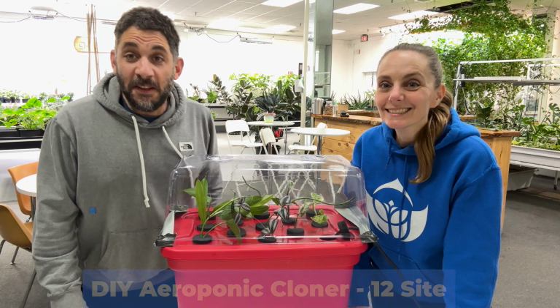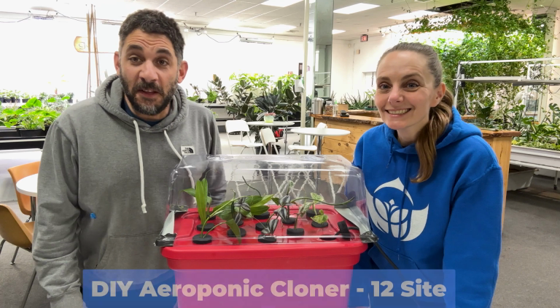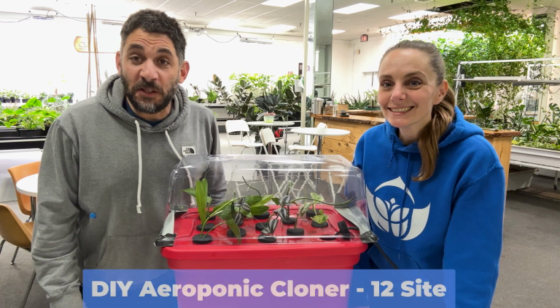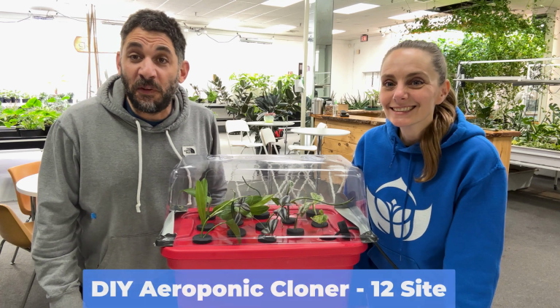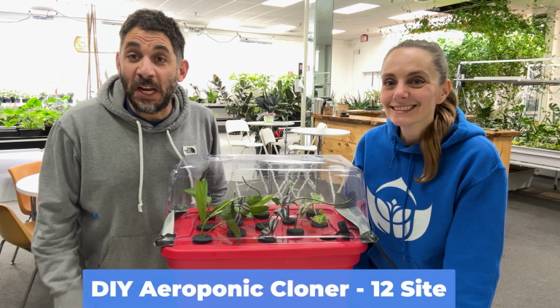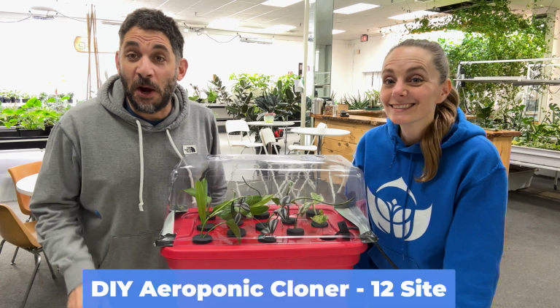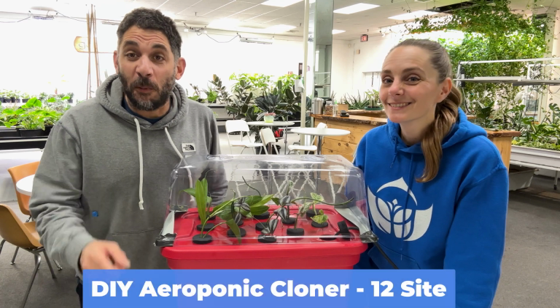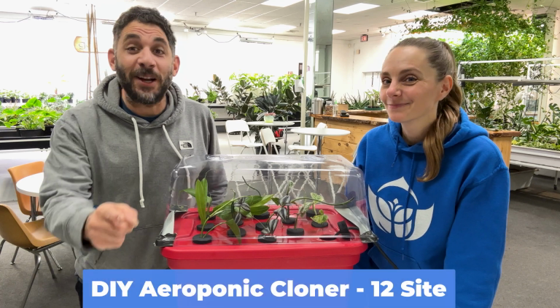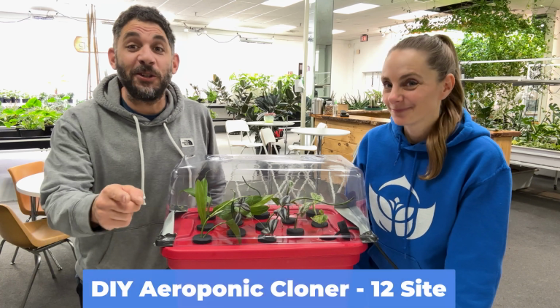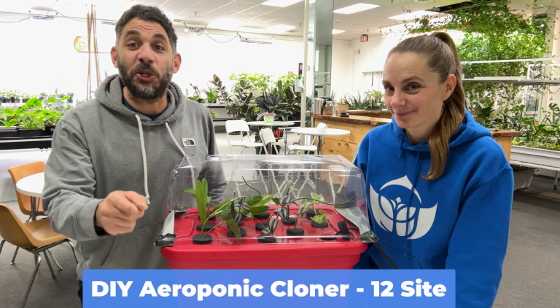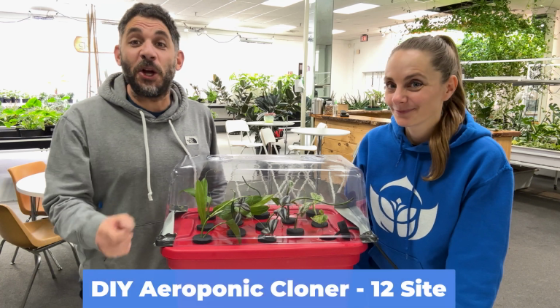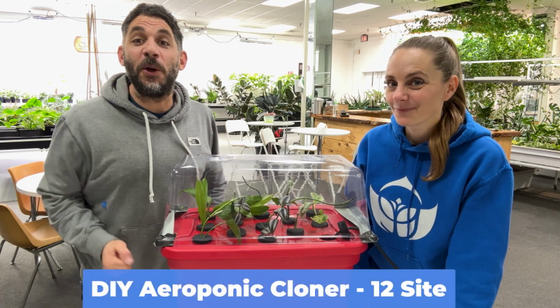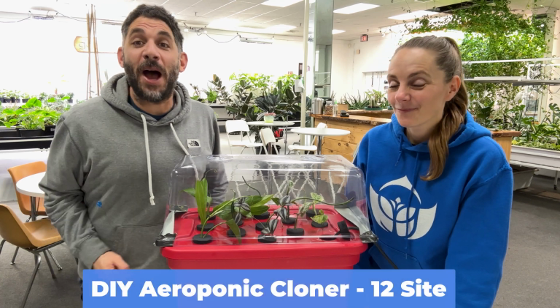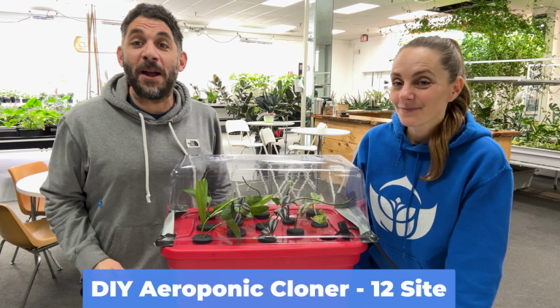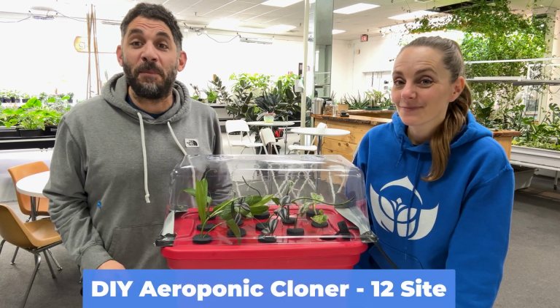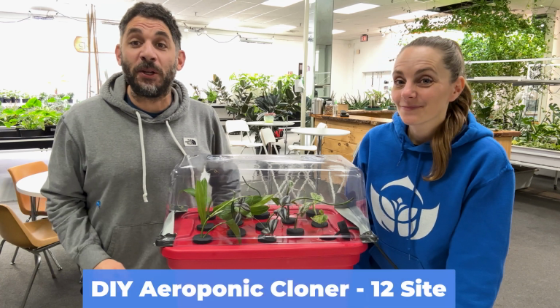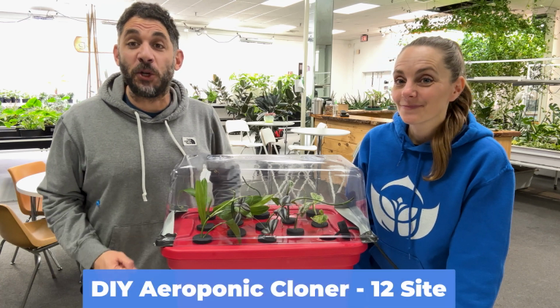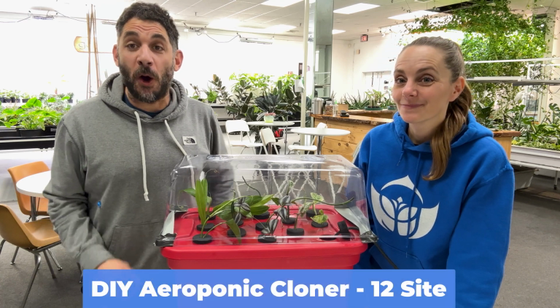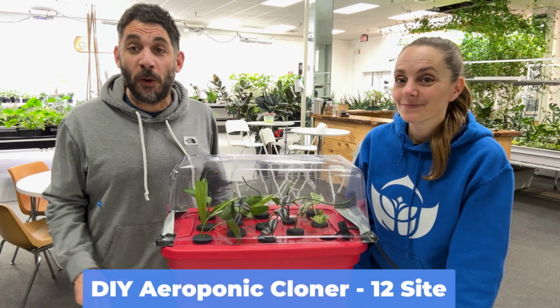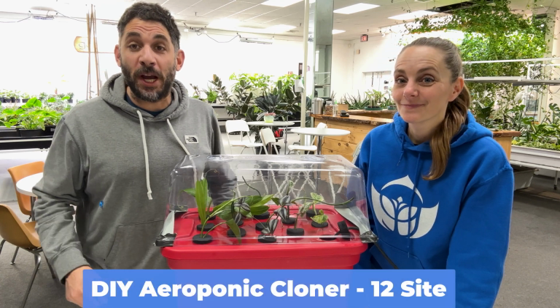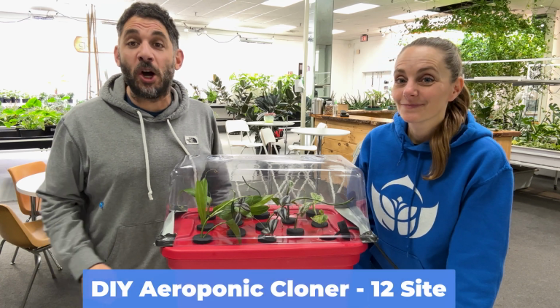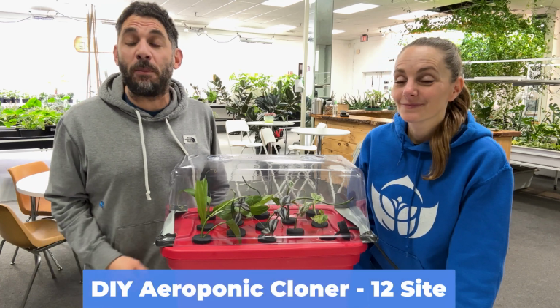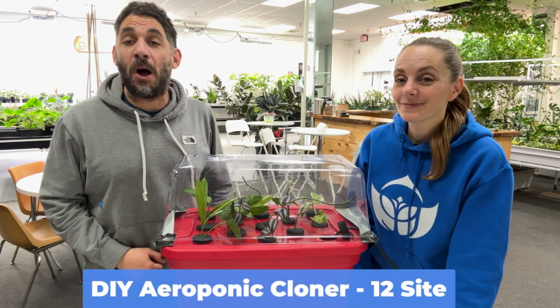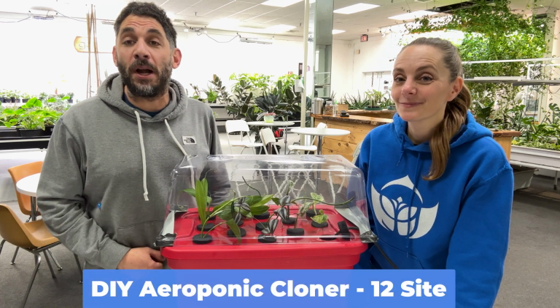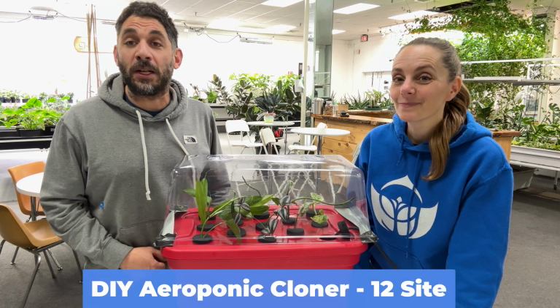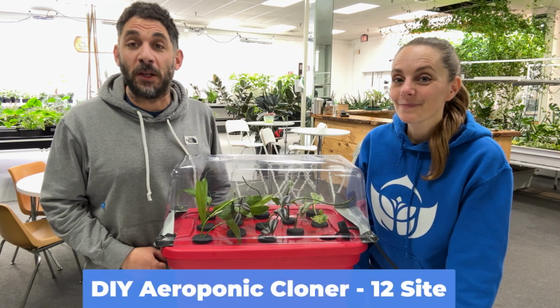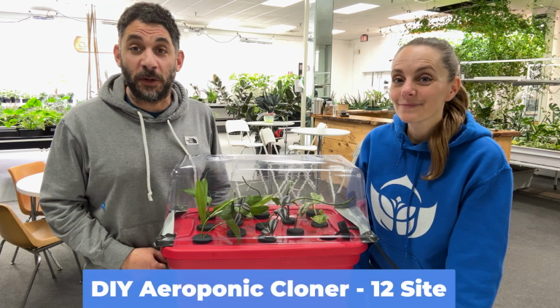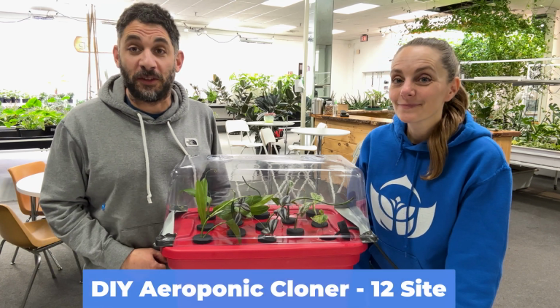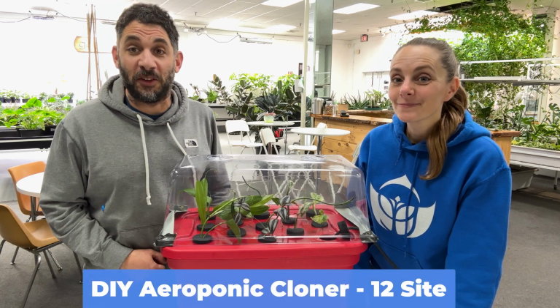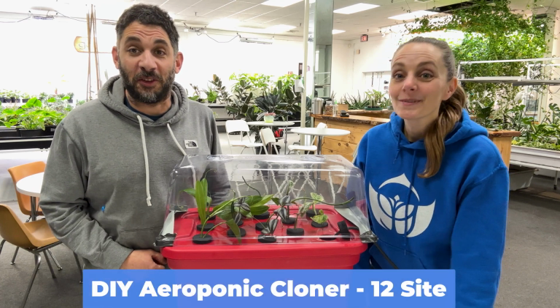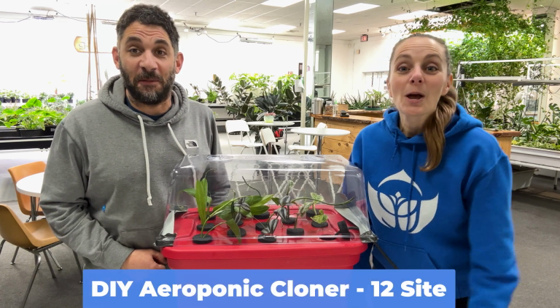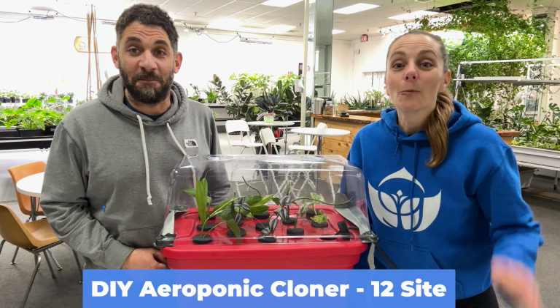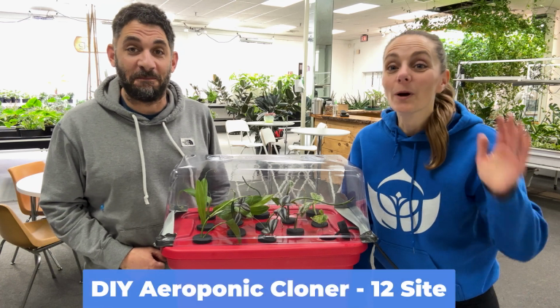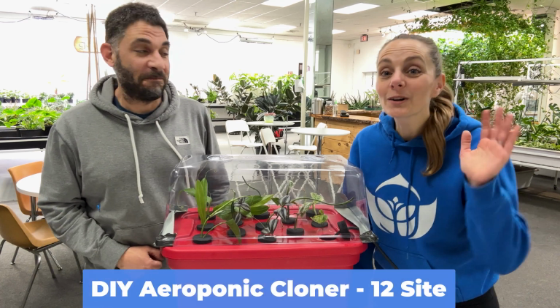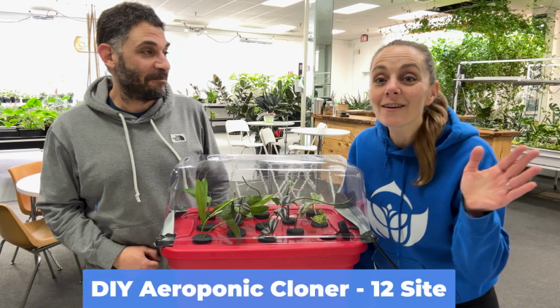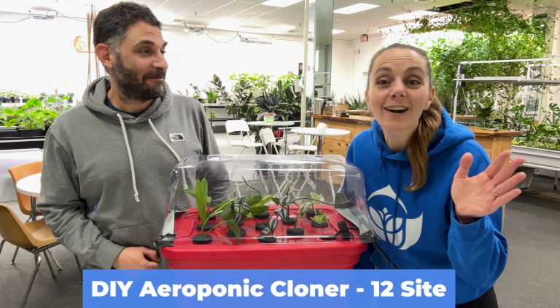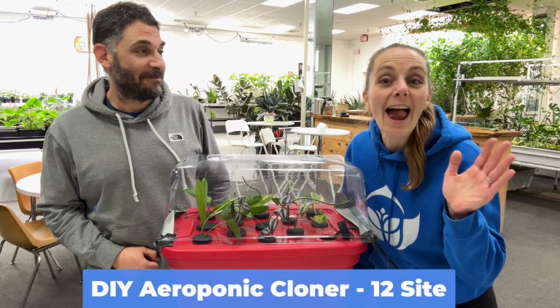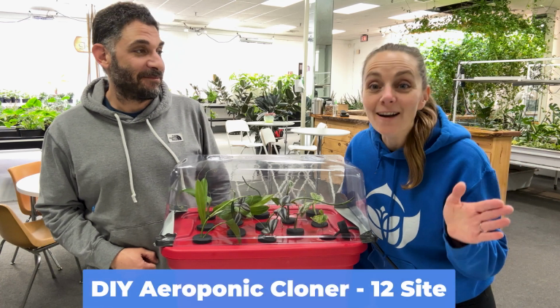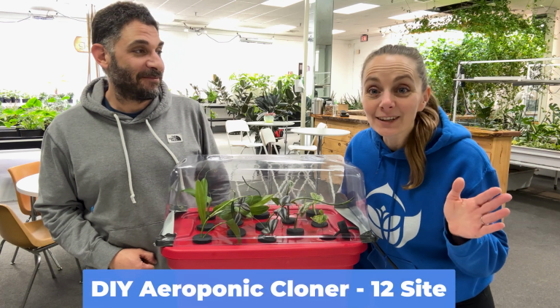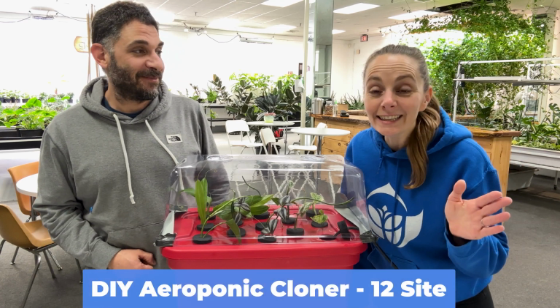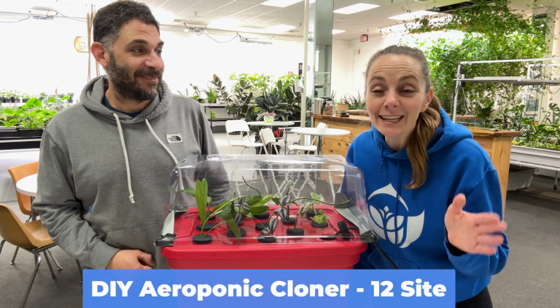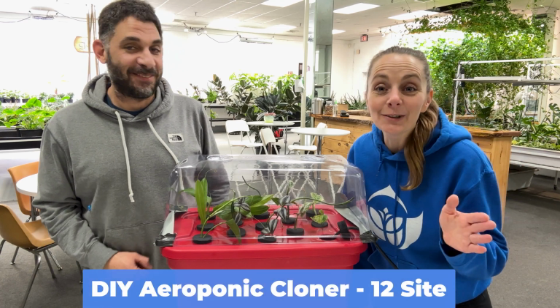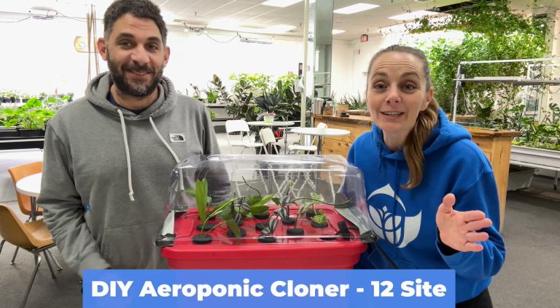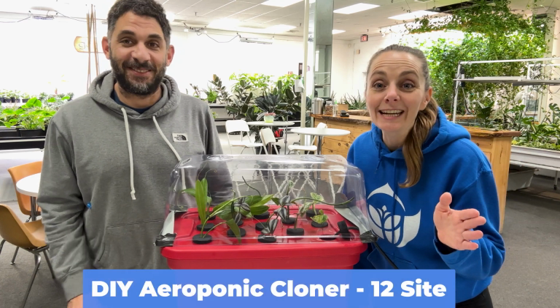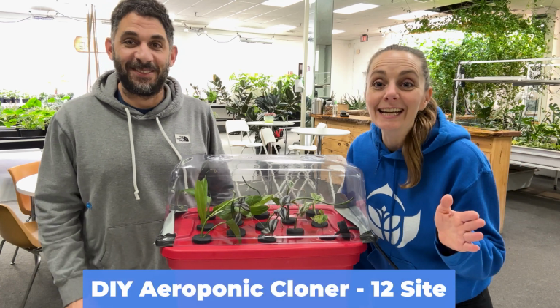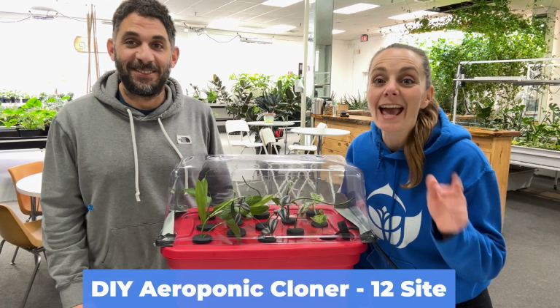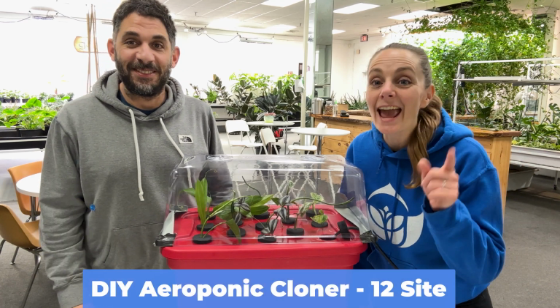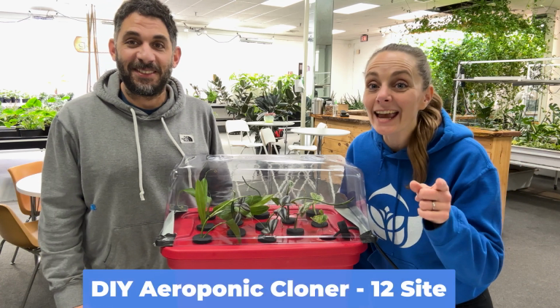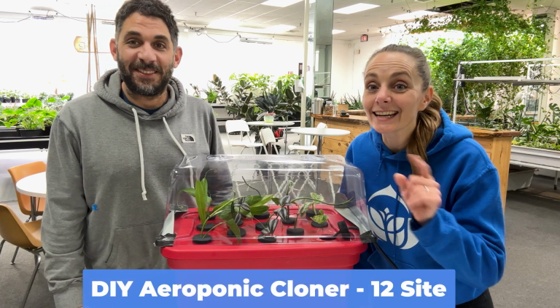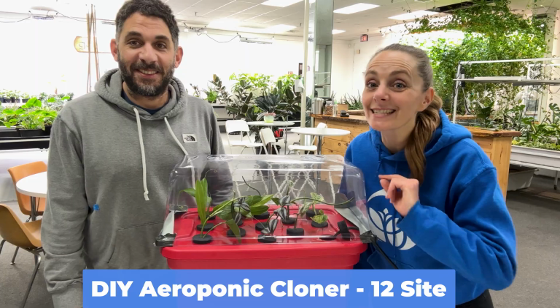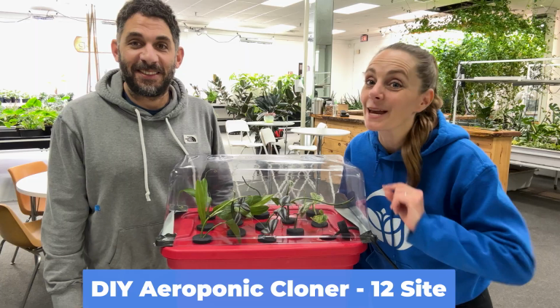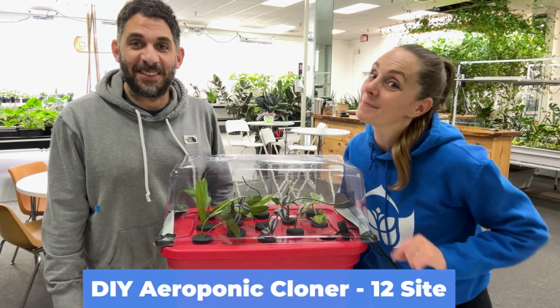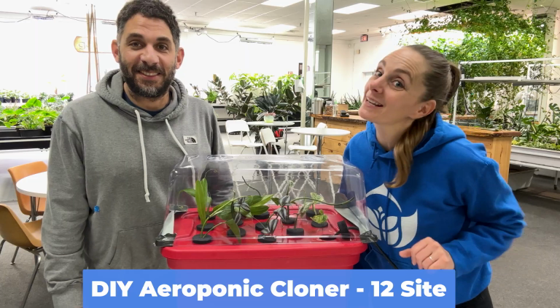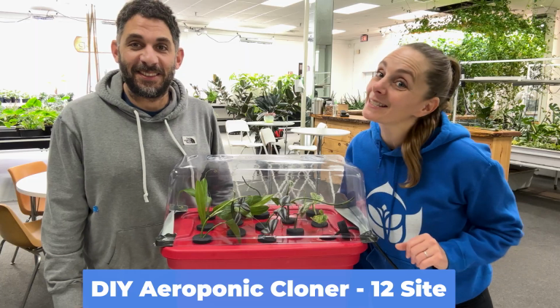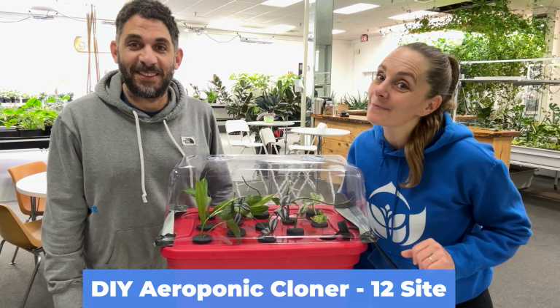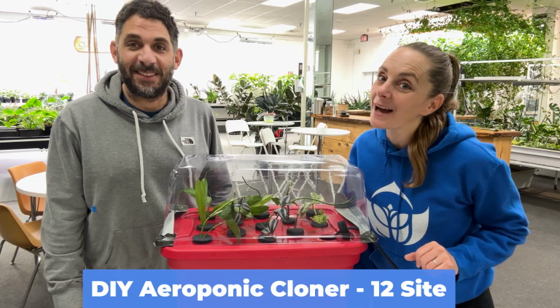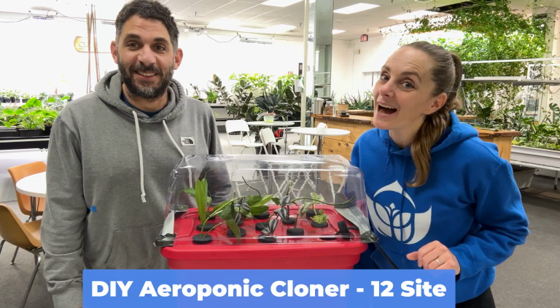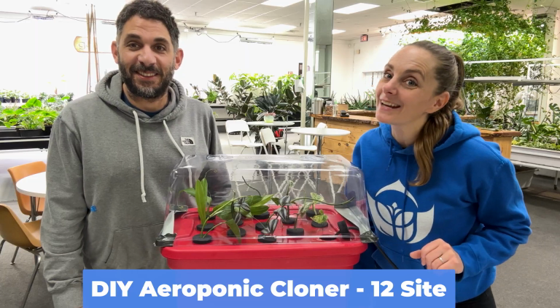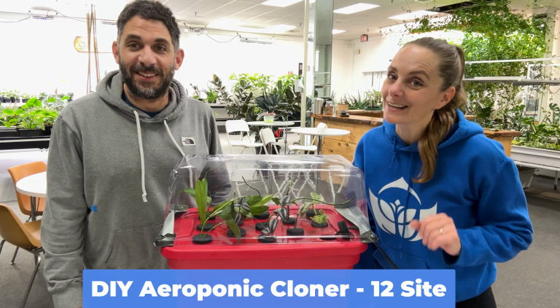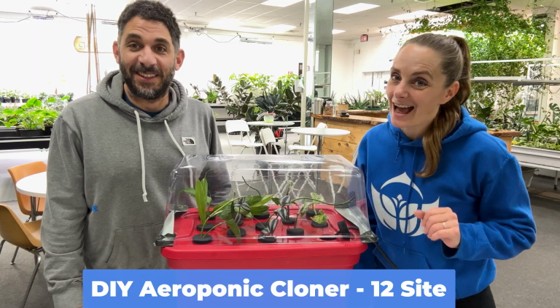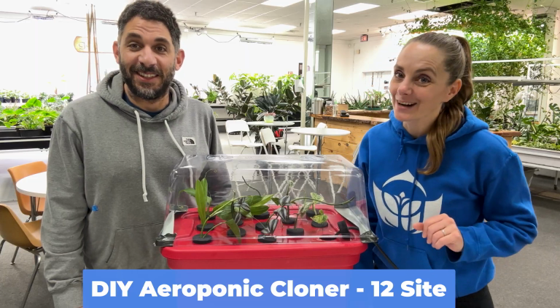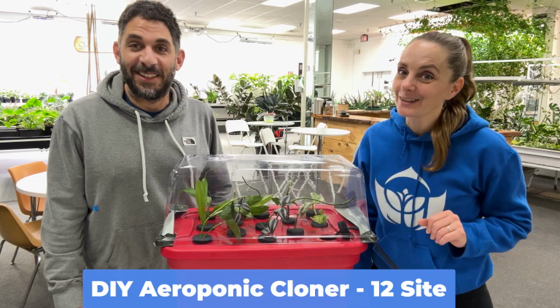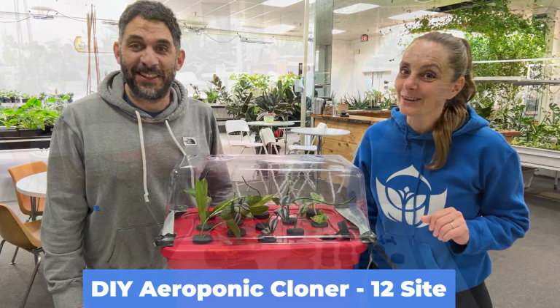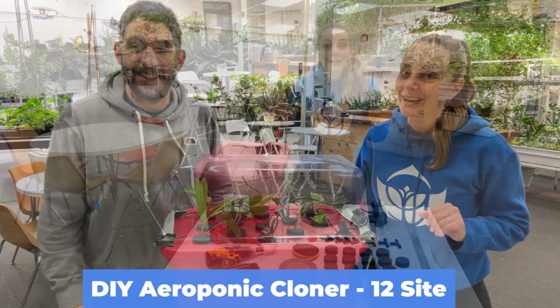In this video we're going to show you how to build your own aeroponic cloning system. We'll cover everything you need and a step-by-step guide on how to do it.